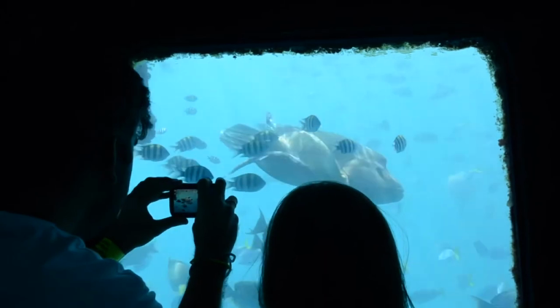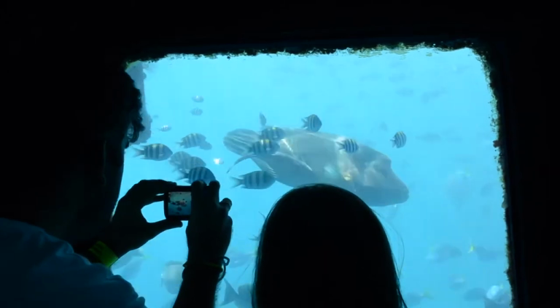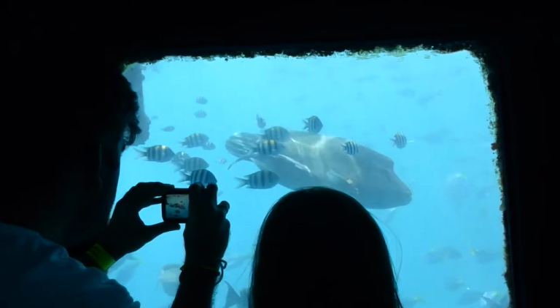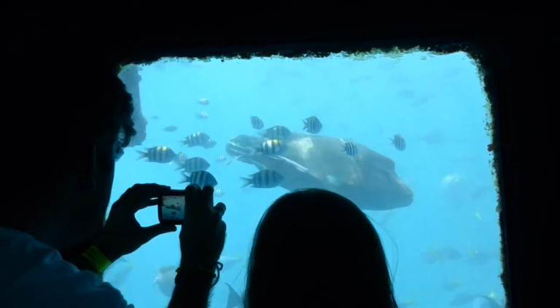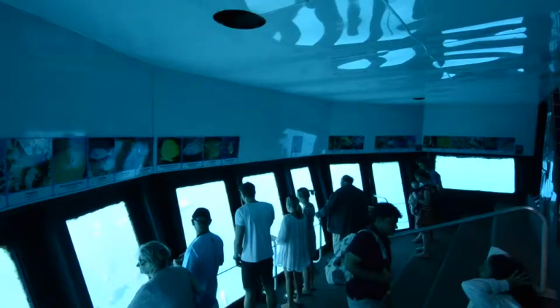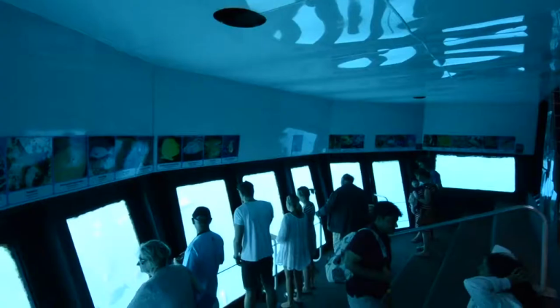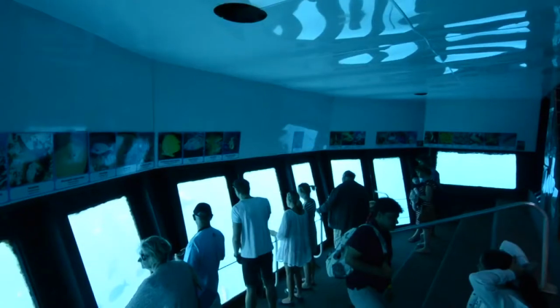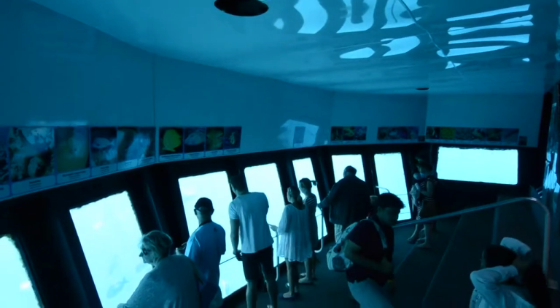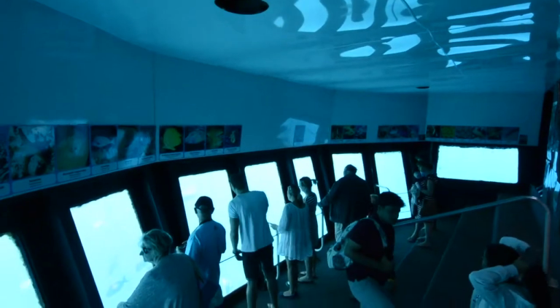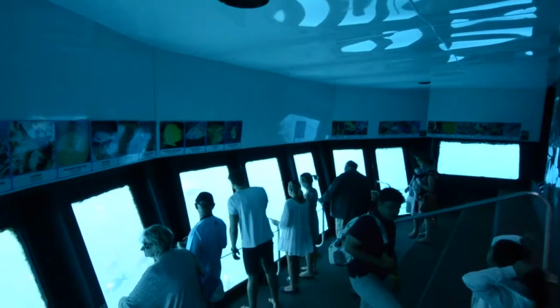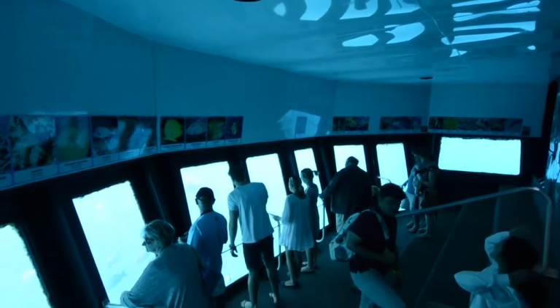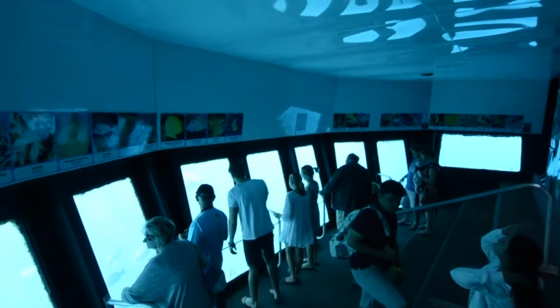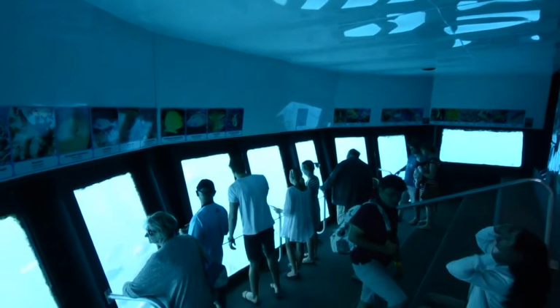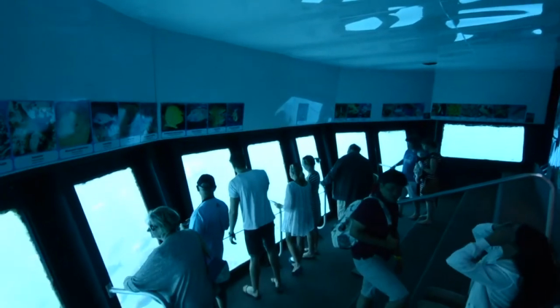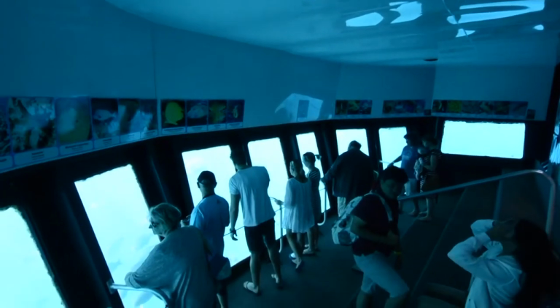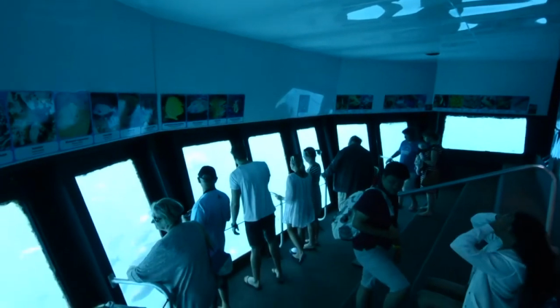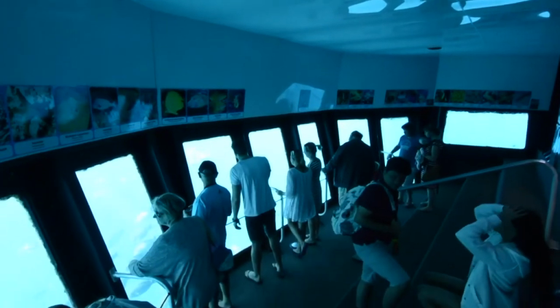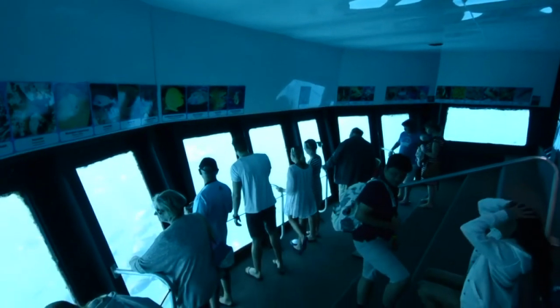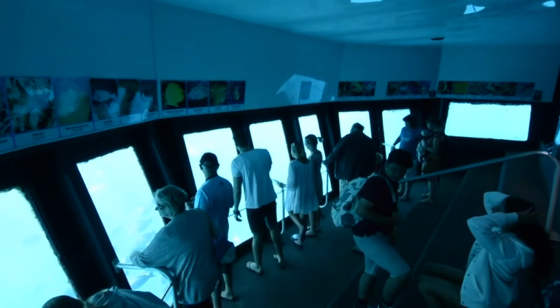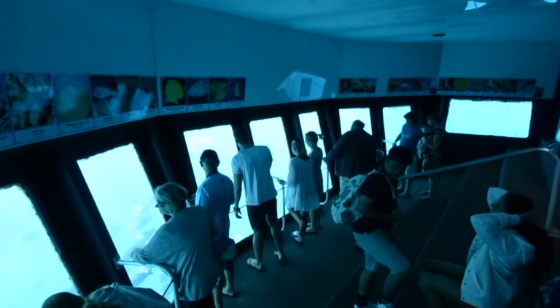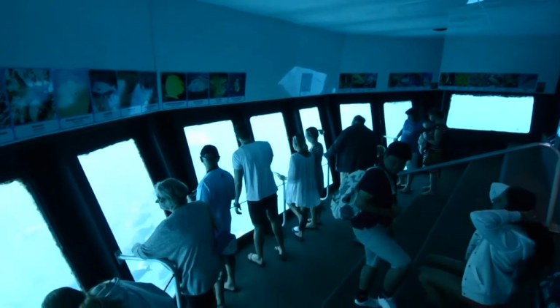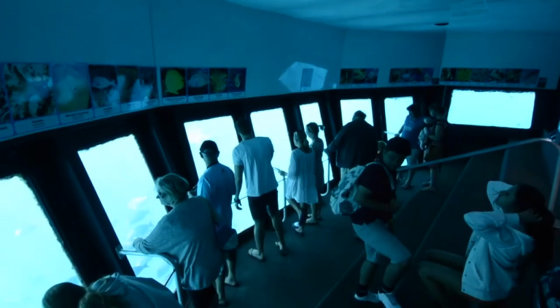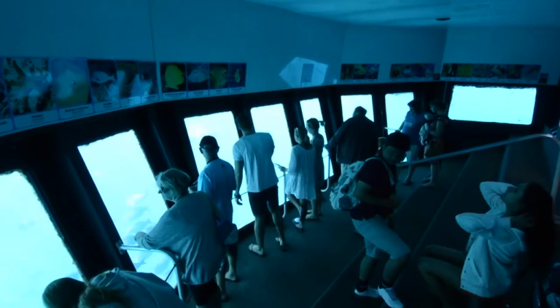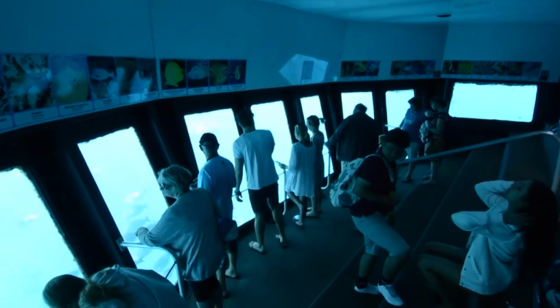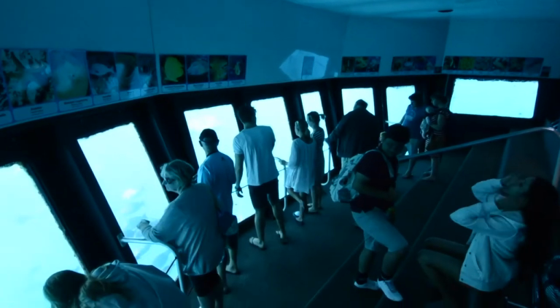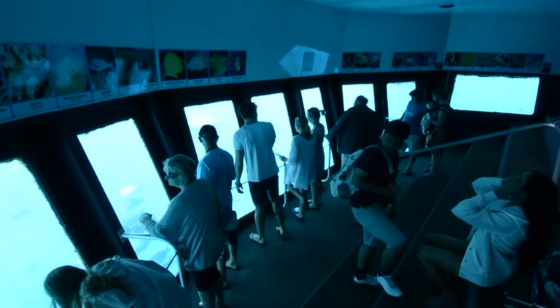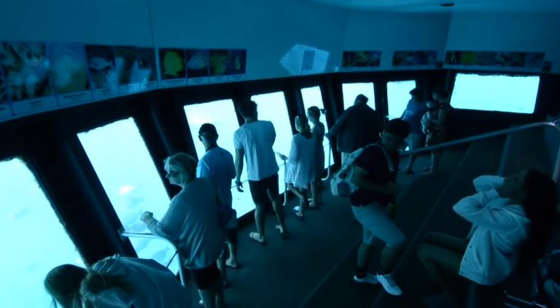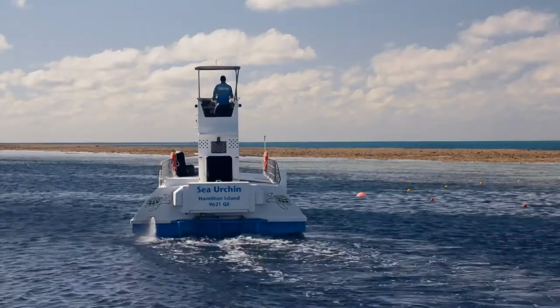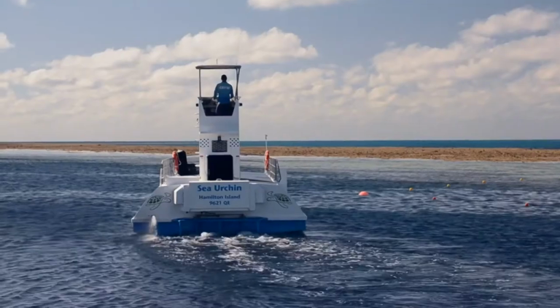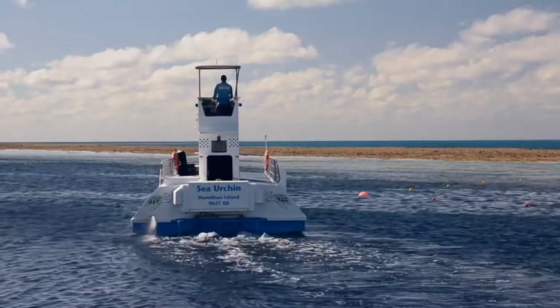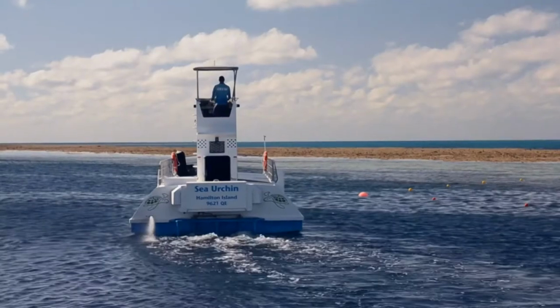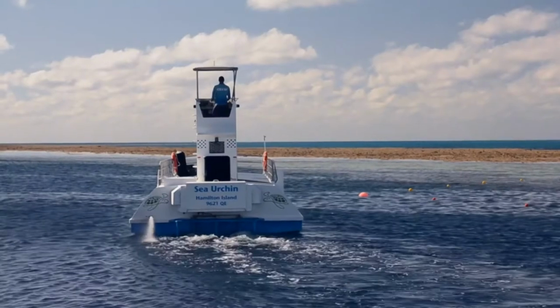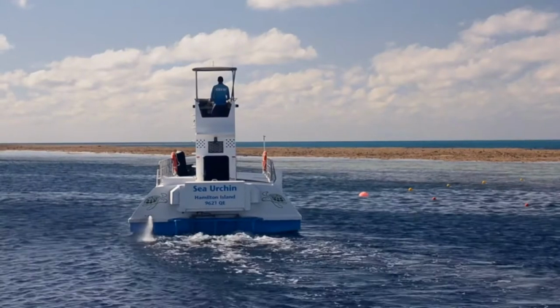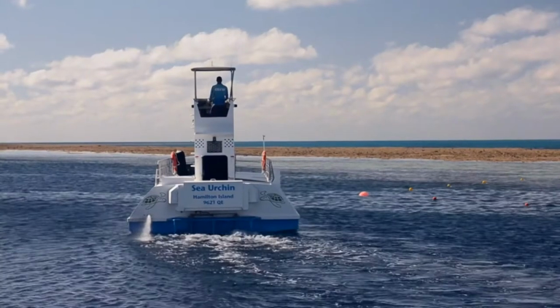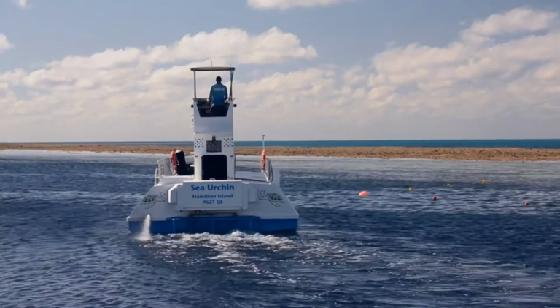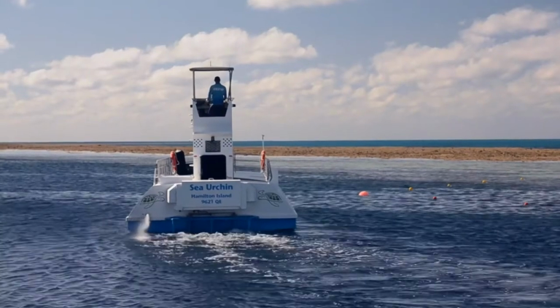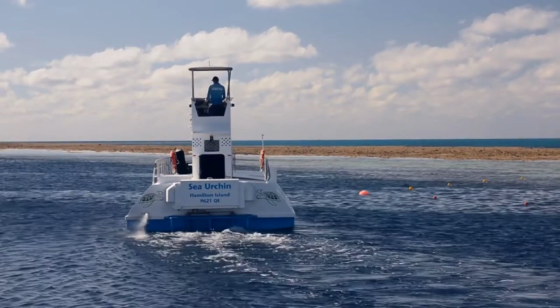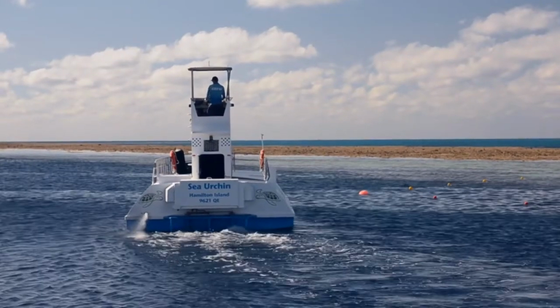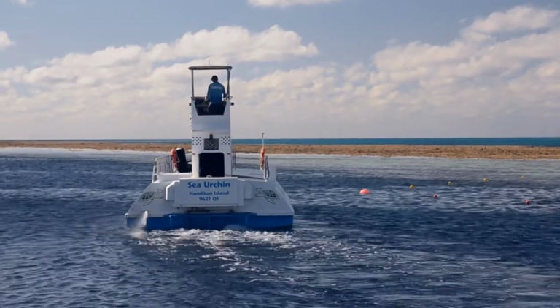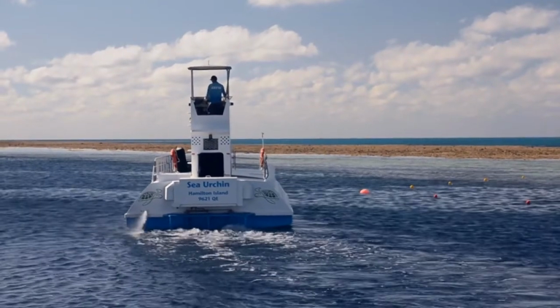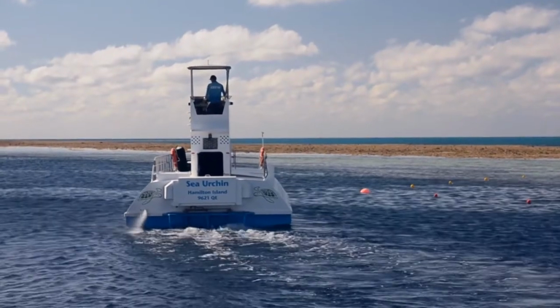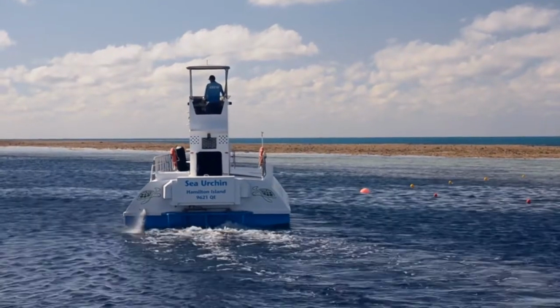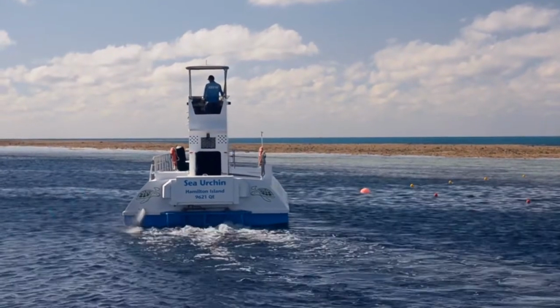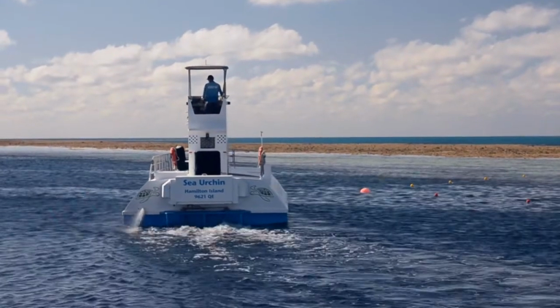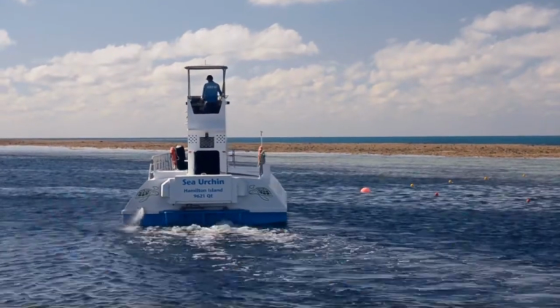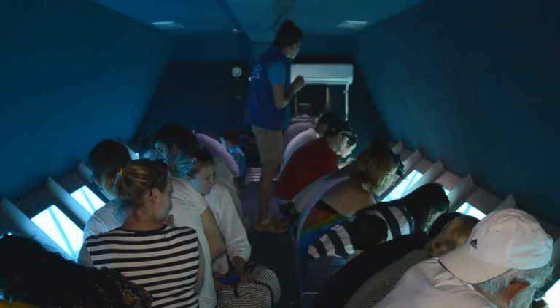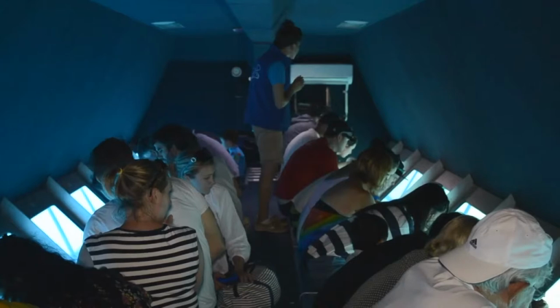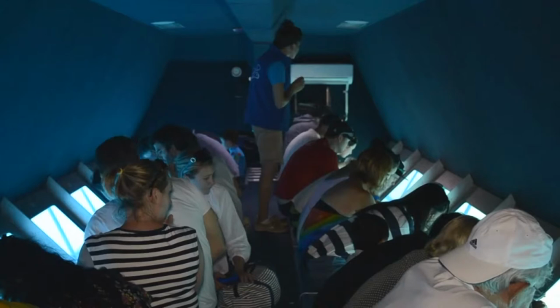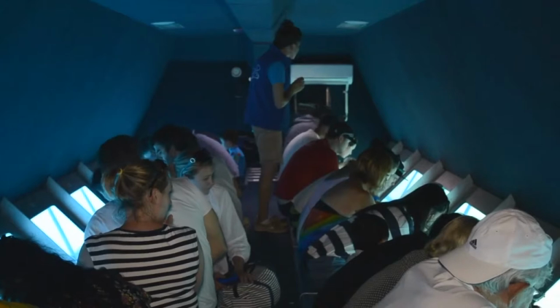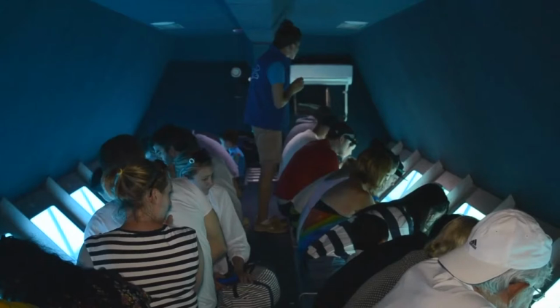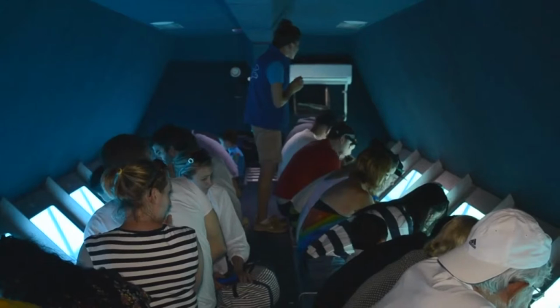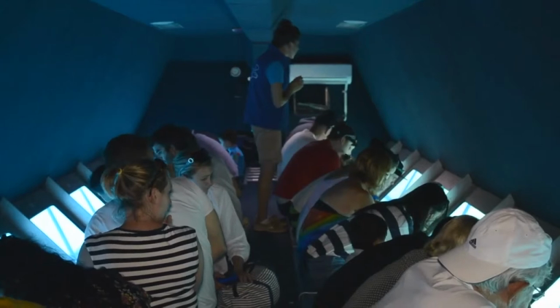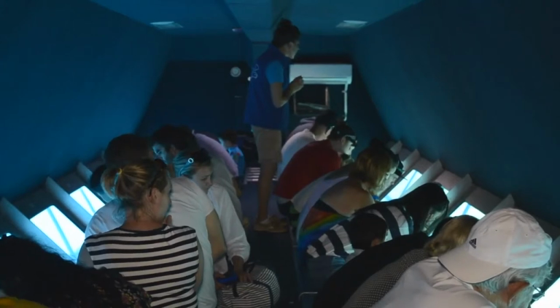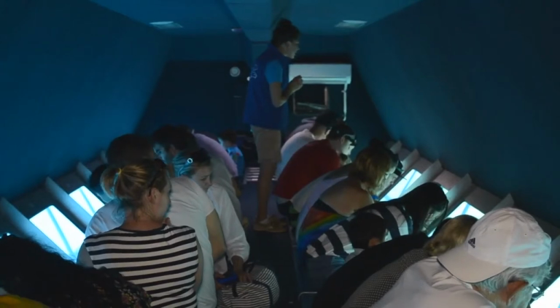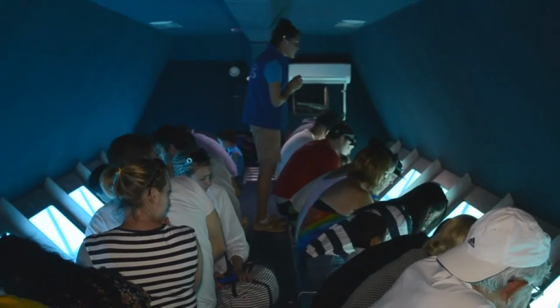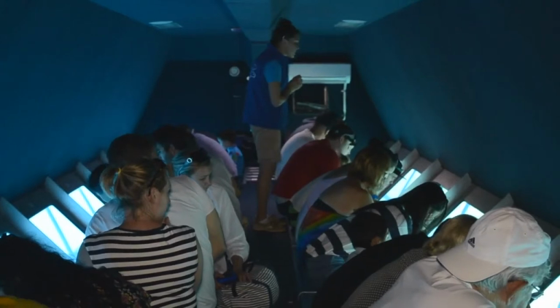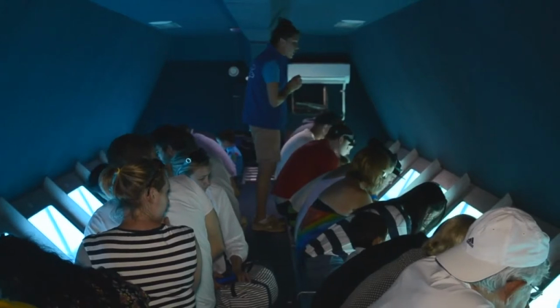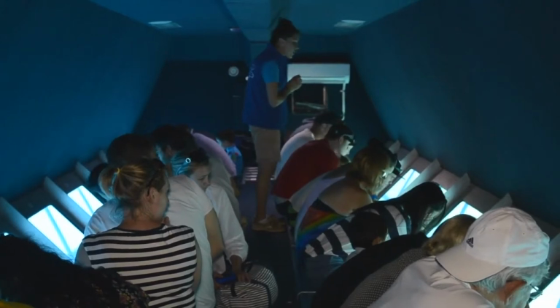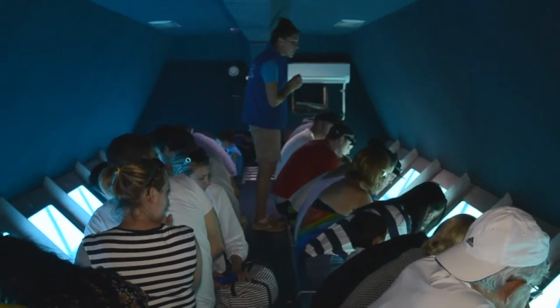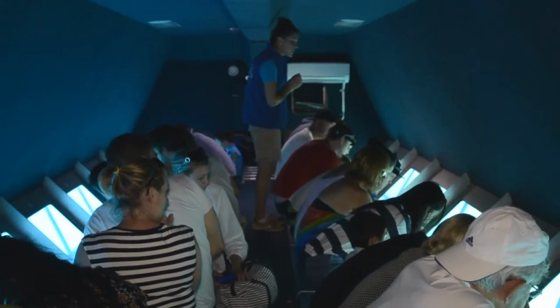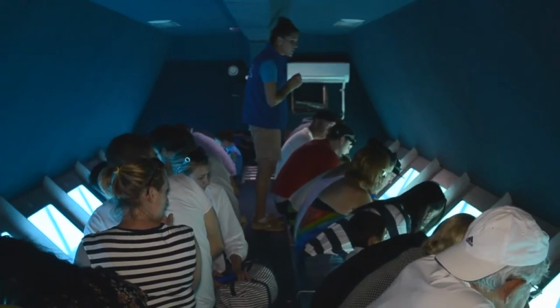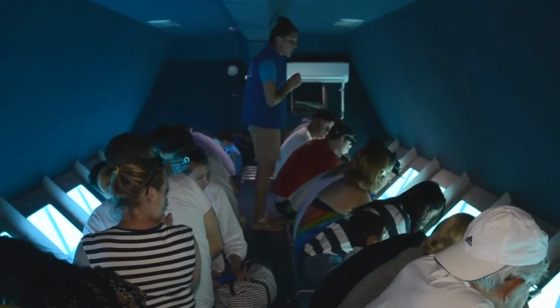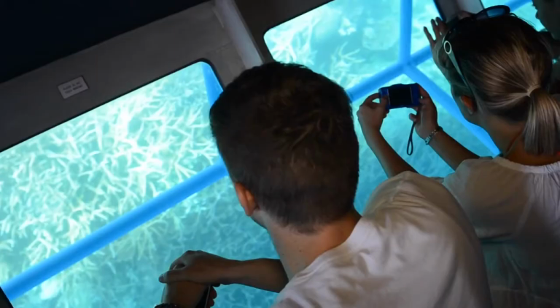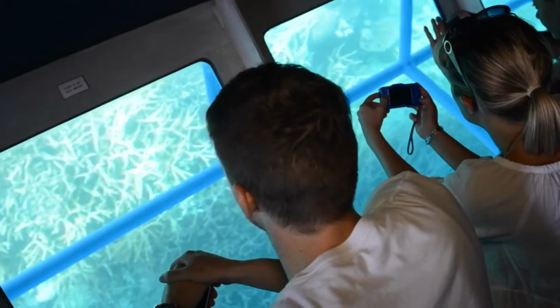If you don't want to get wet, you can see plenty from the underwater observatory or the guided semi-submersible tours throughout the day.